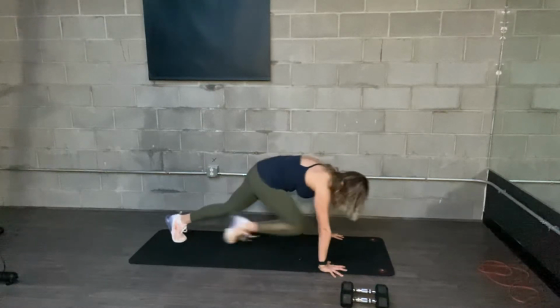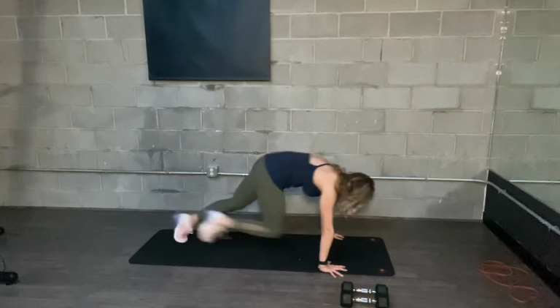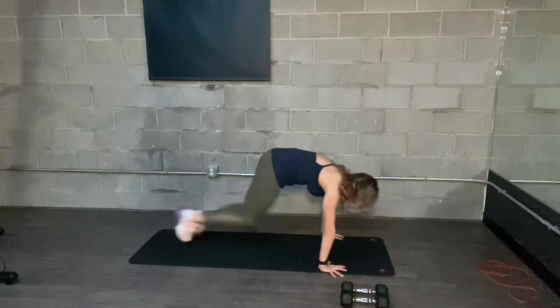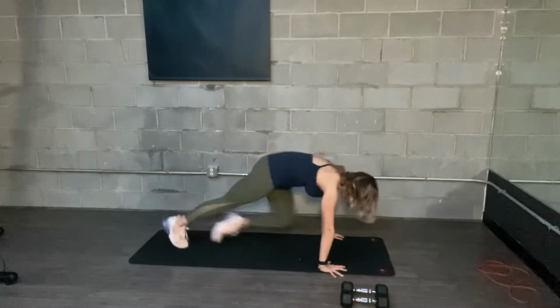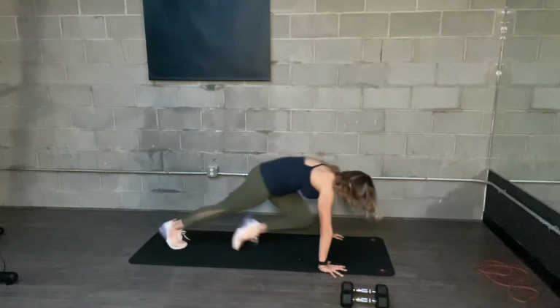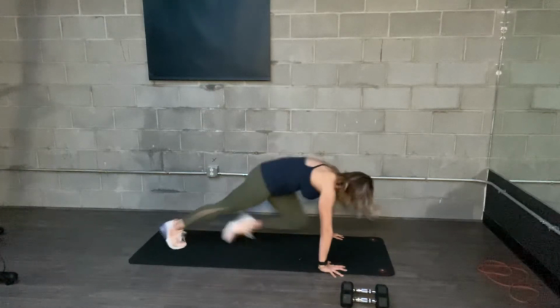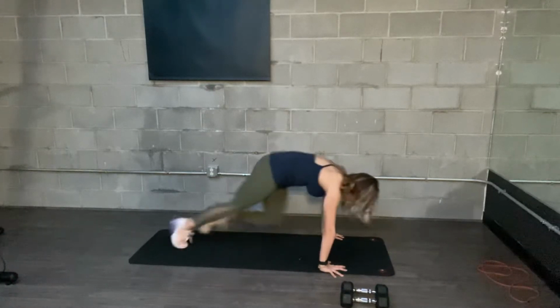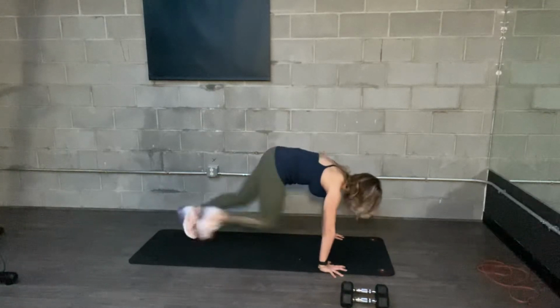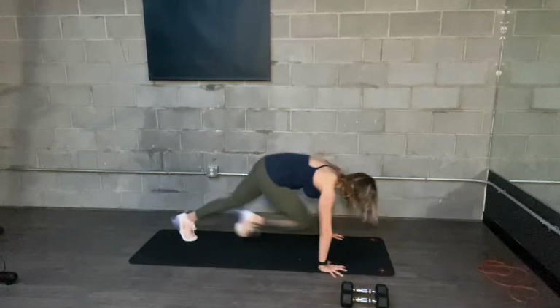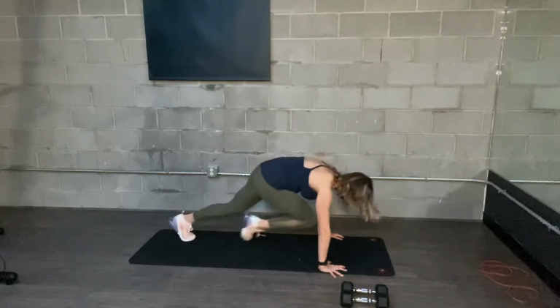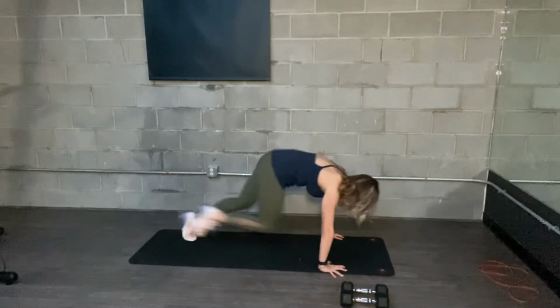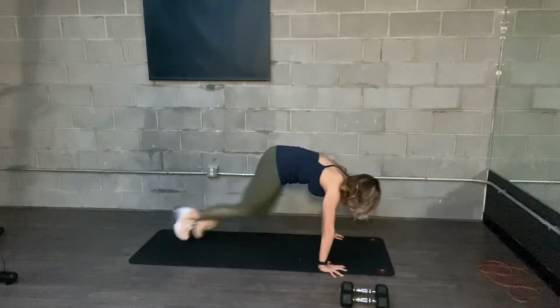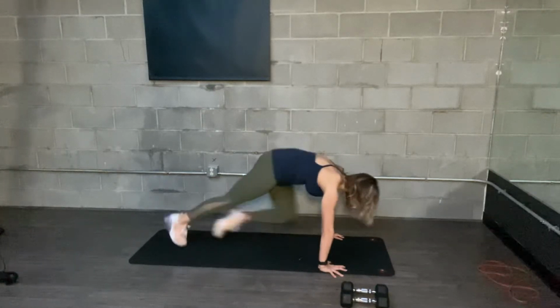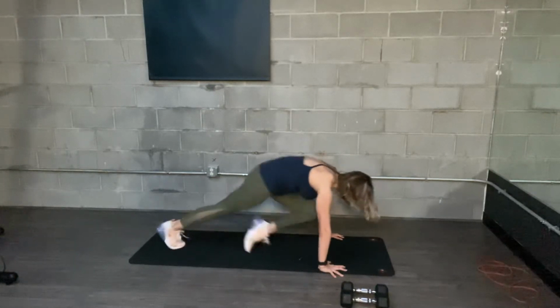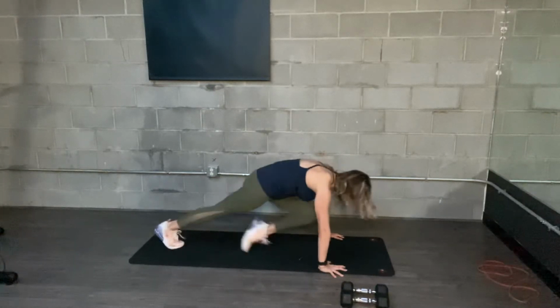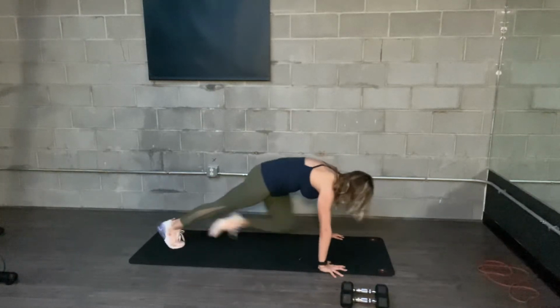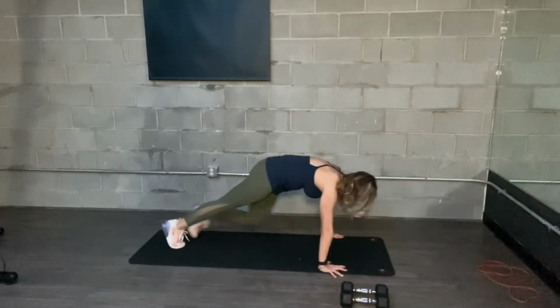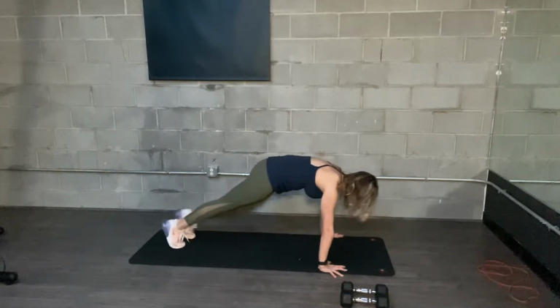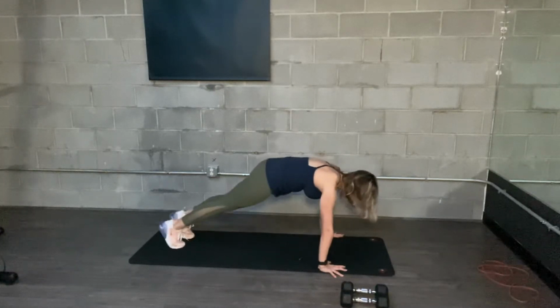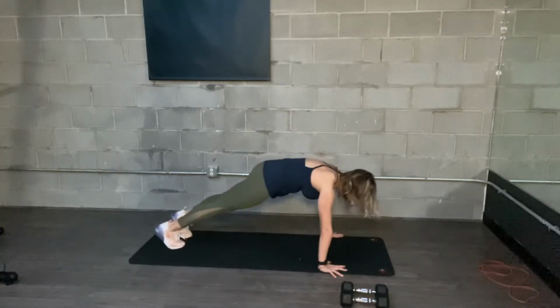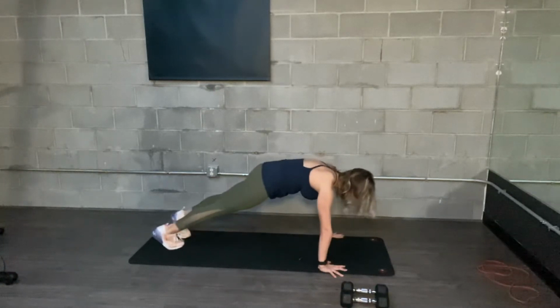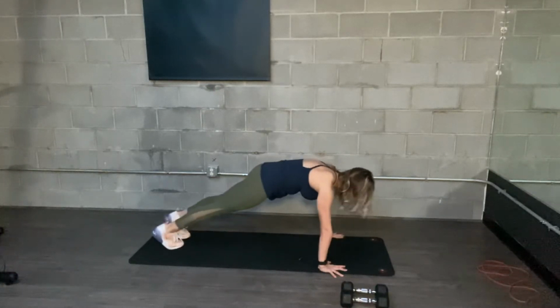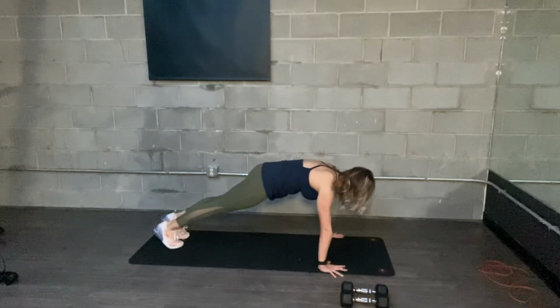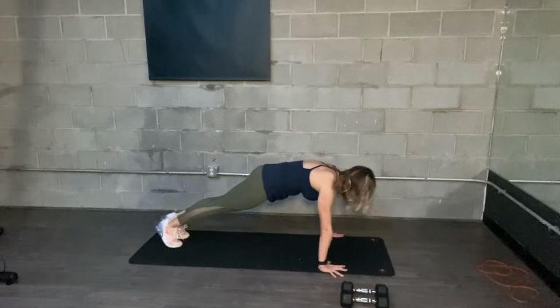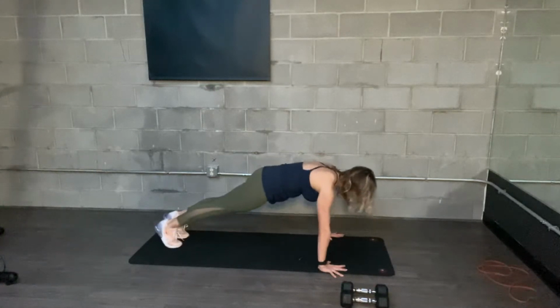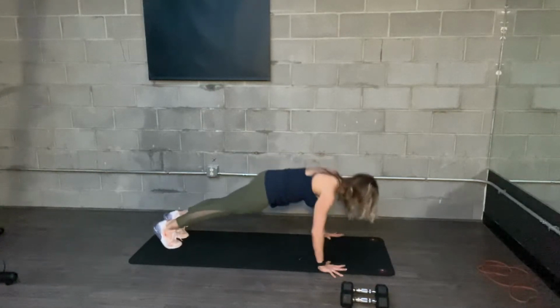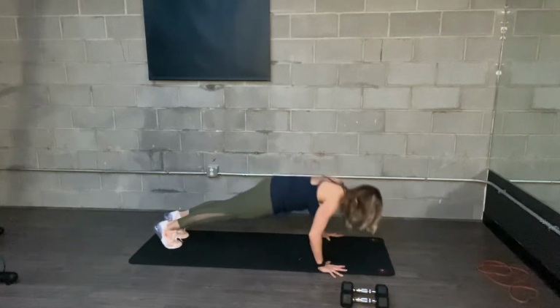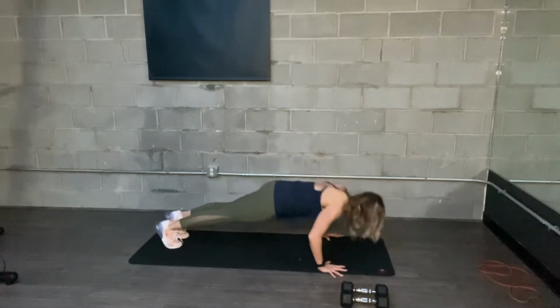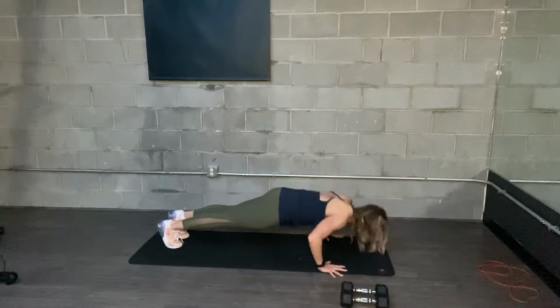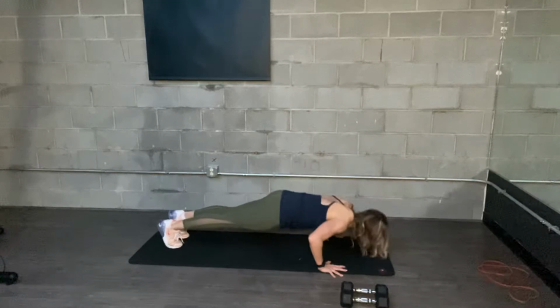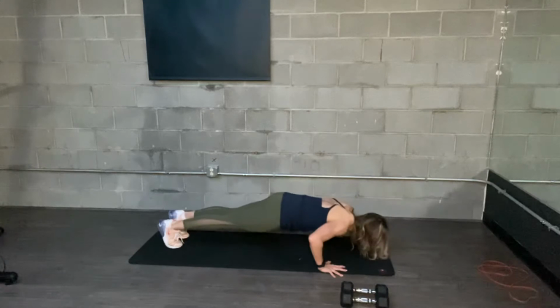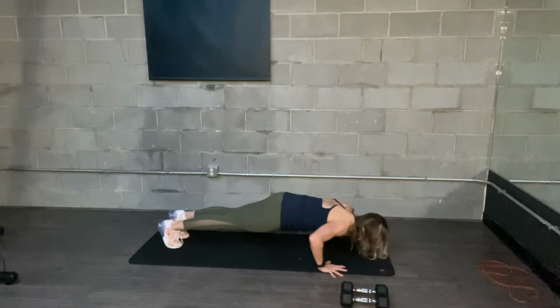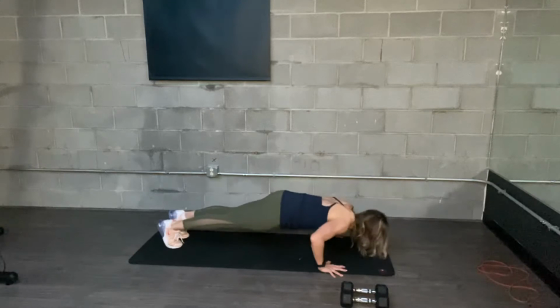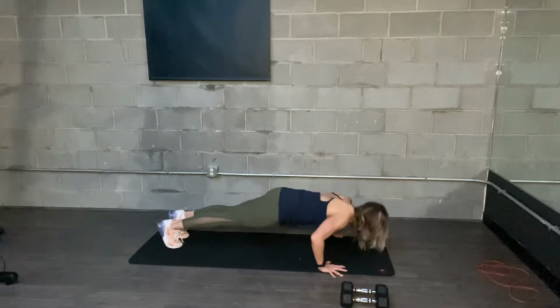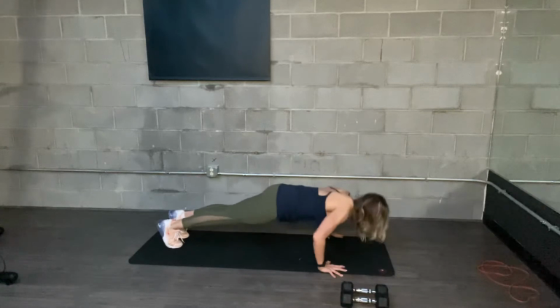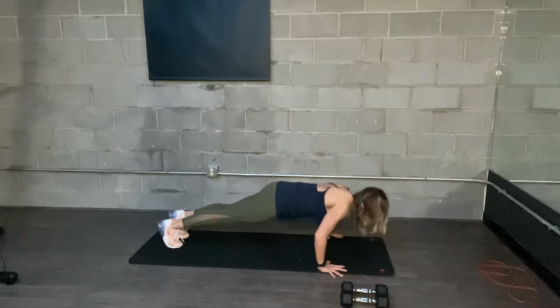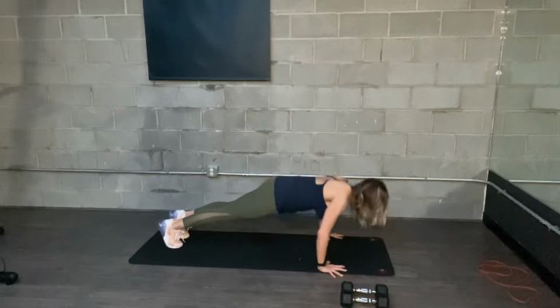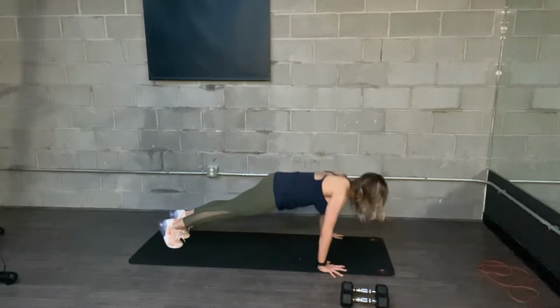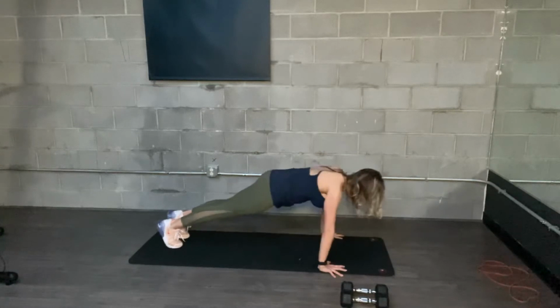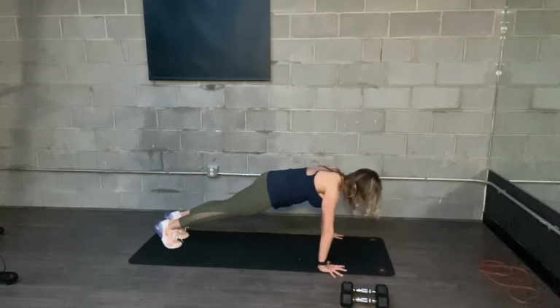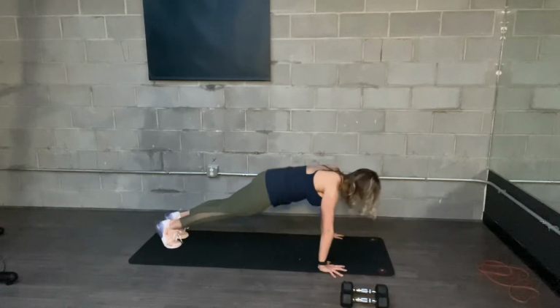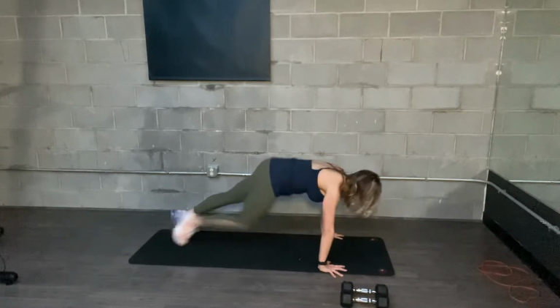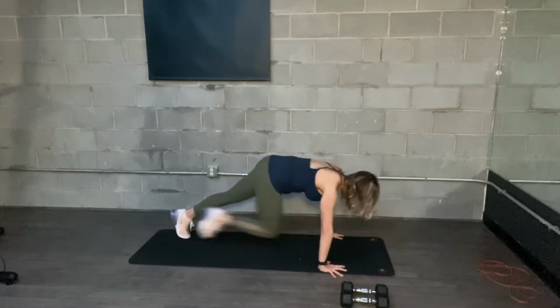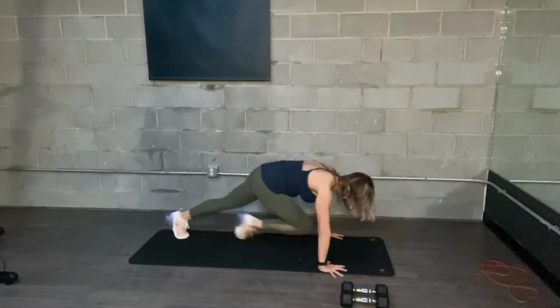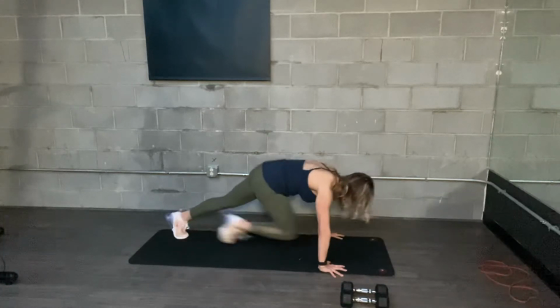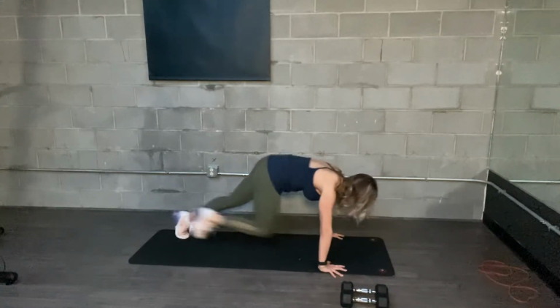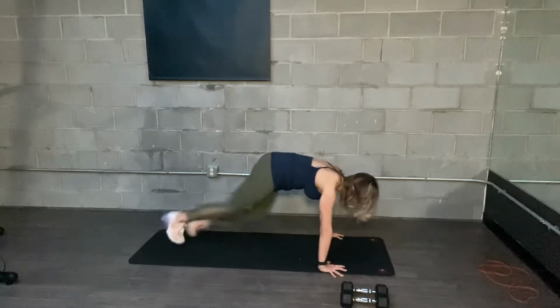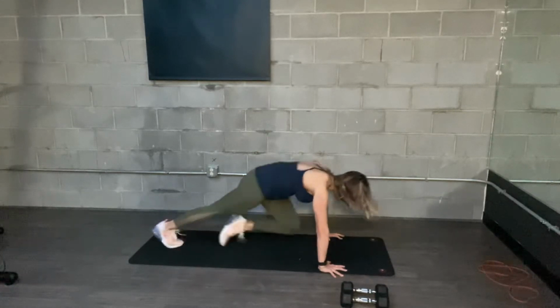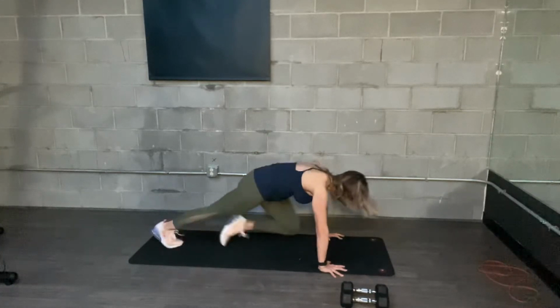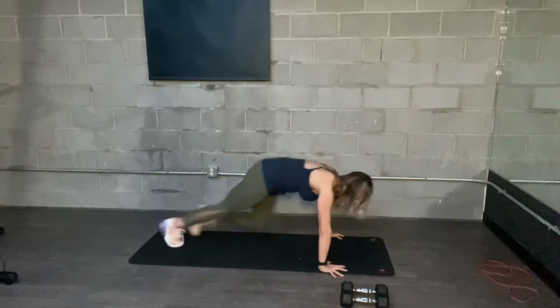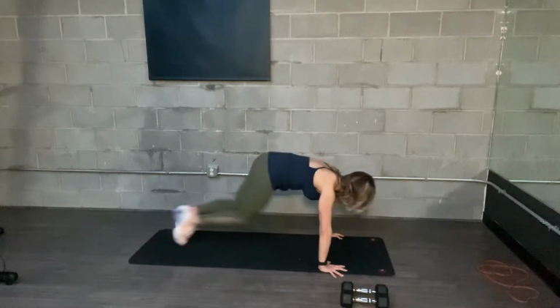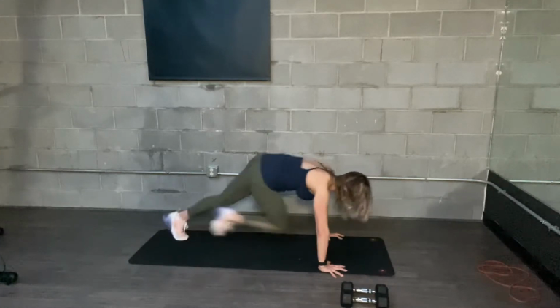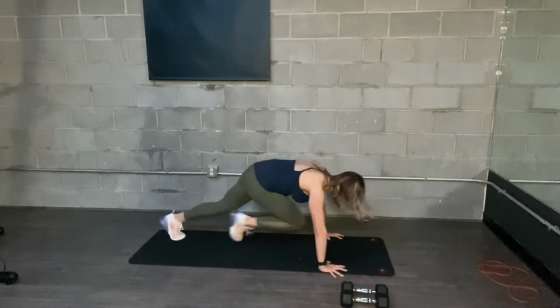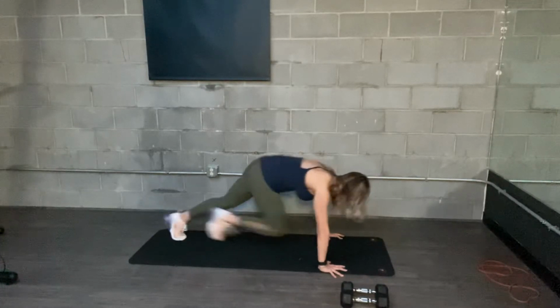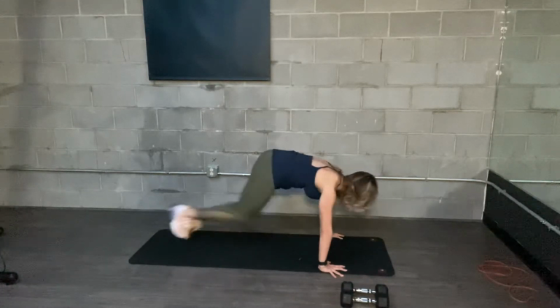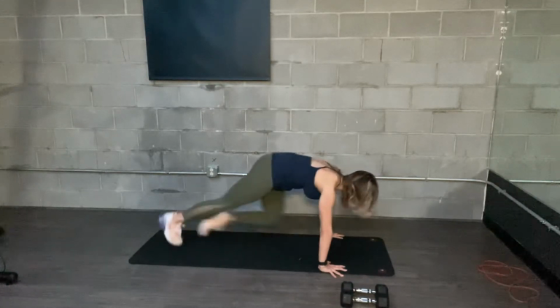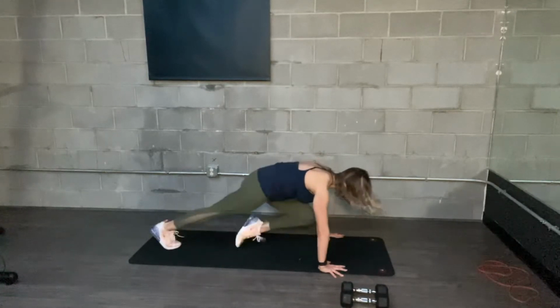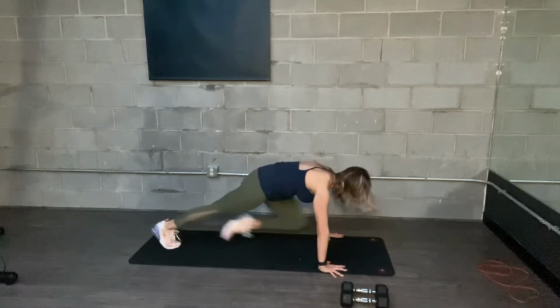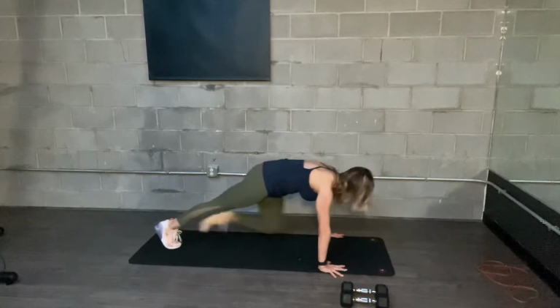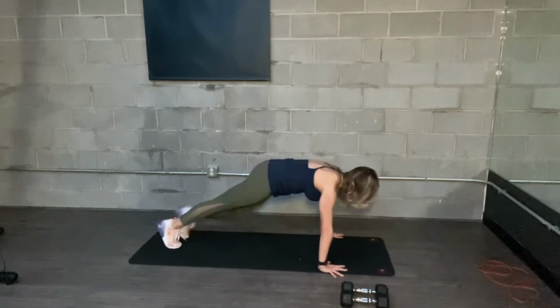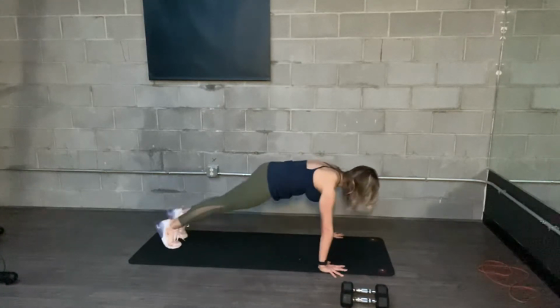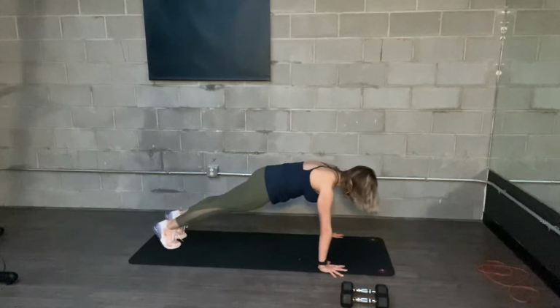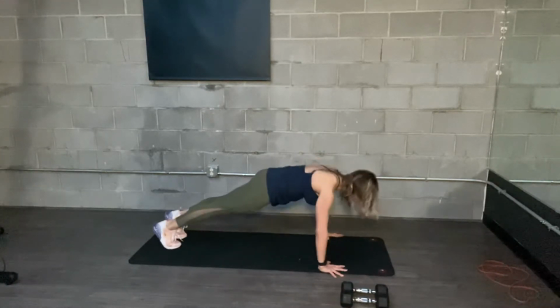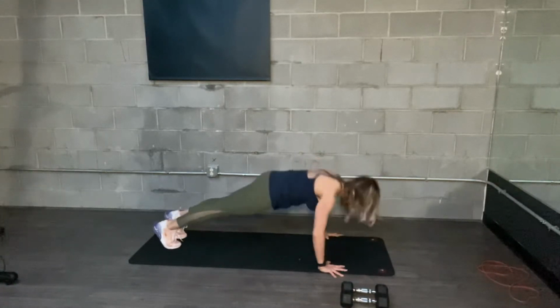One, two, three, four. Hips stay low. Hit that push-up. One, two, three, four. Push-up.